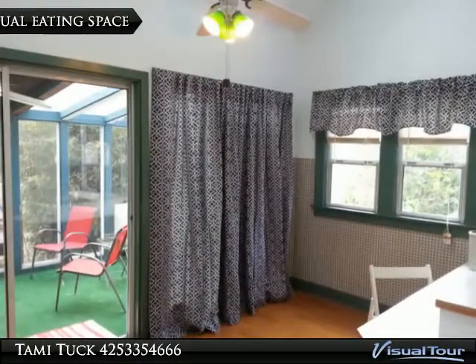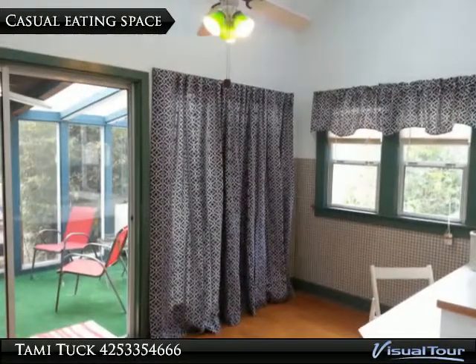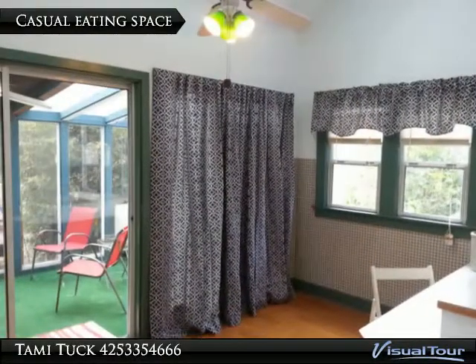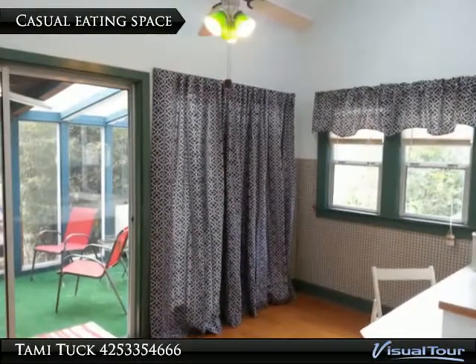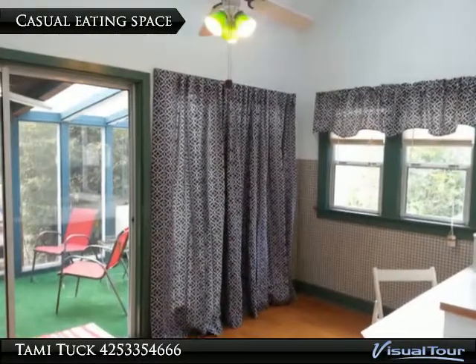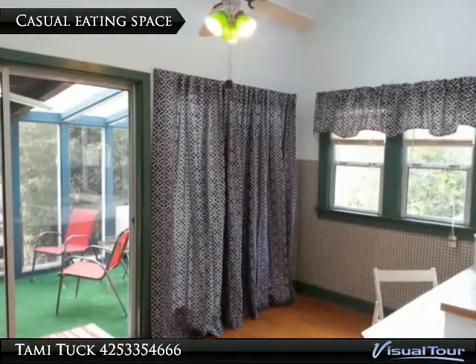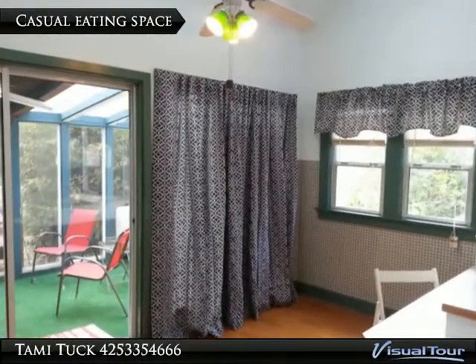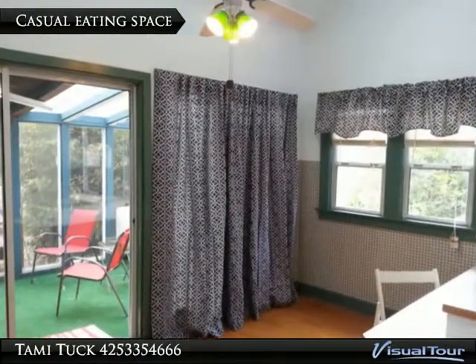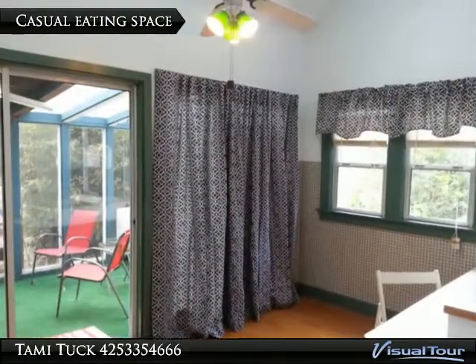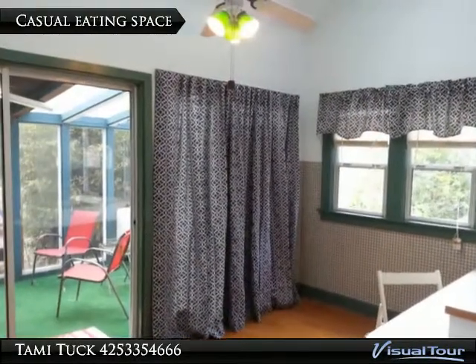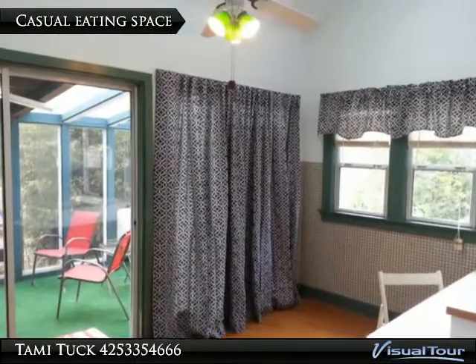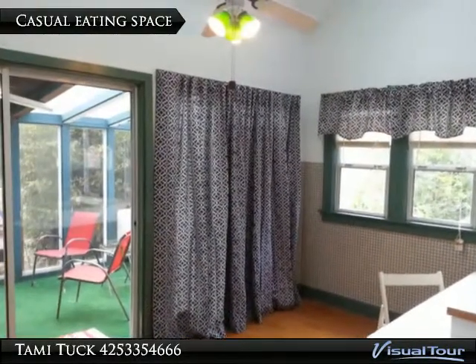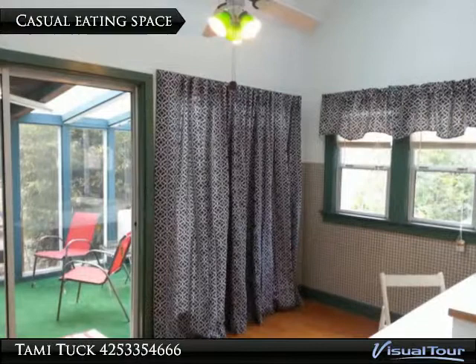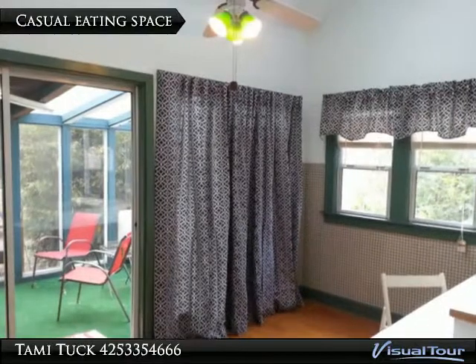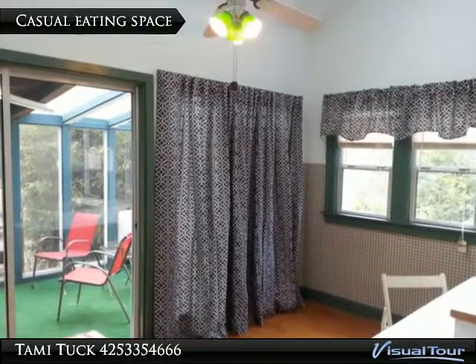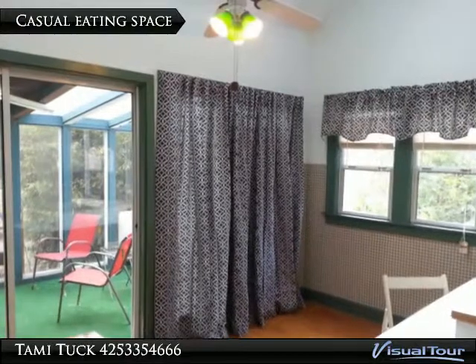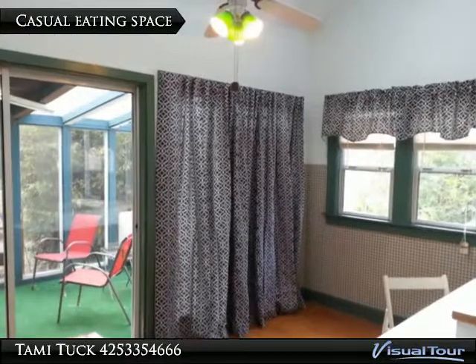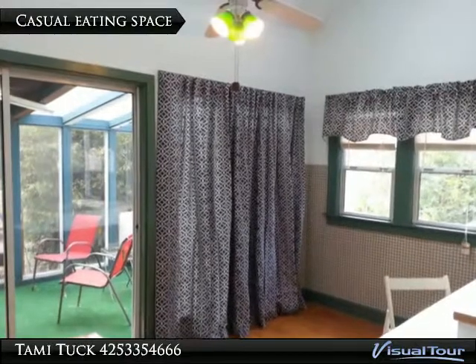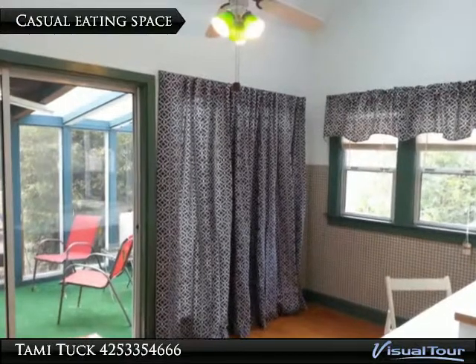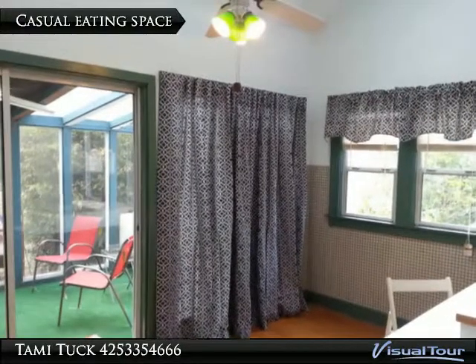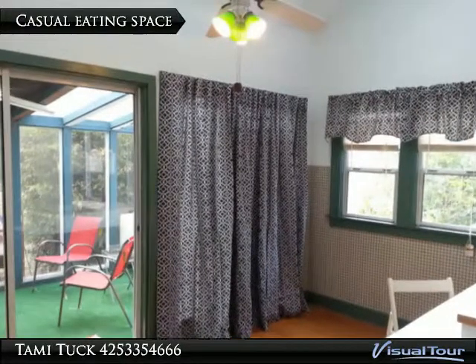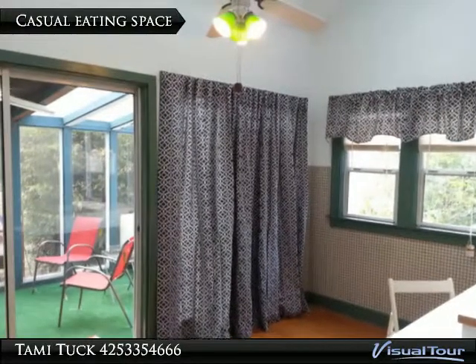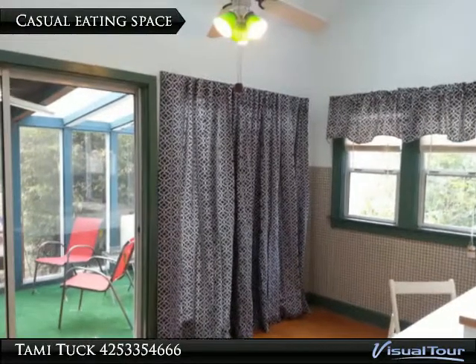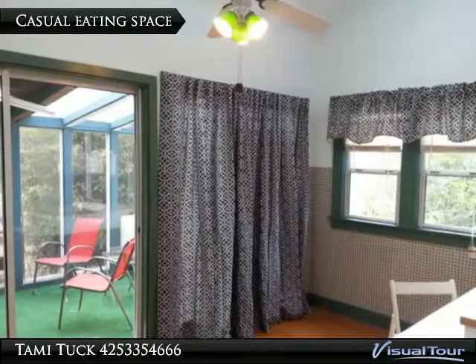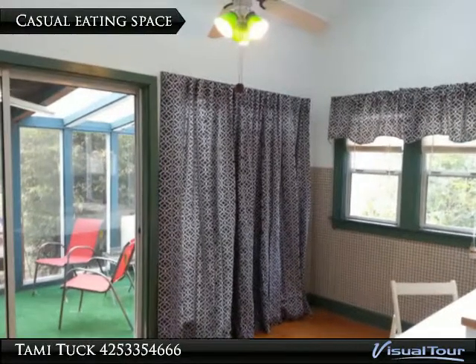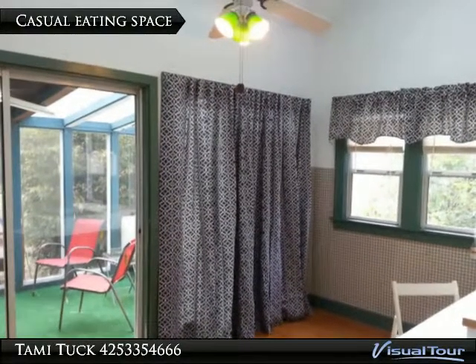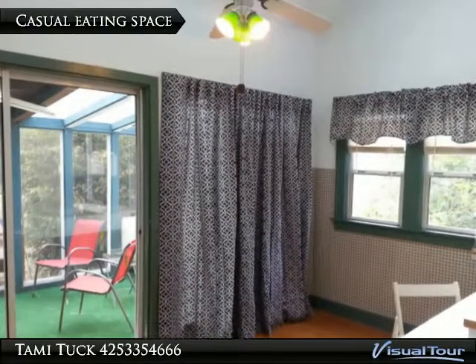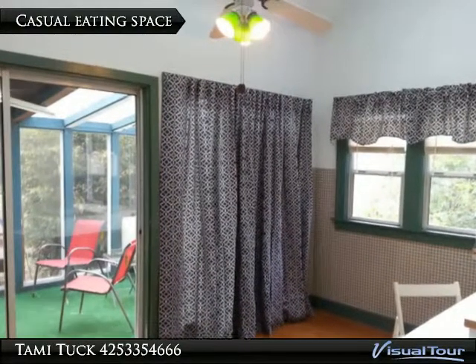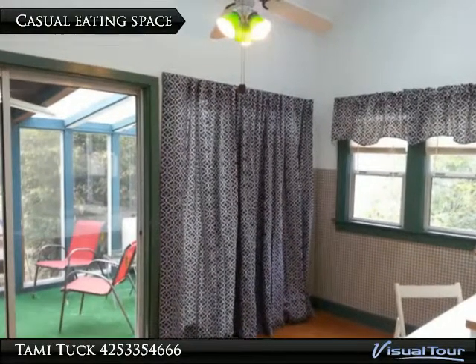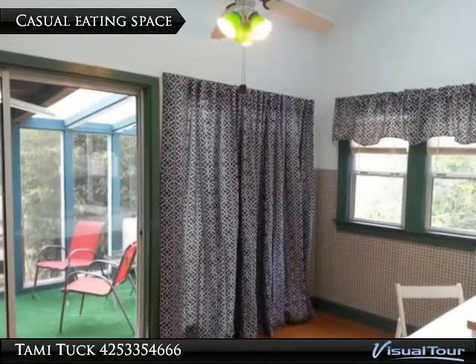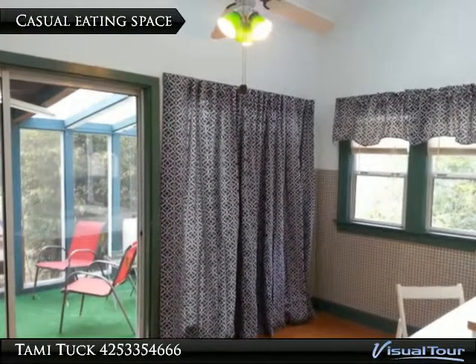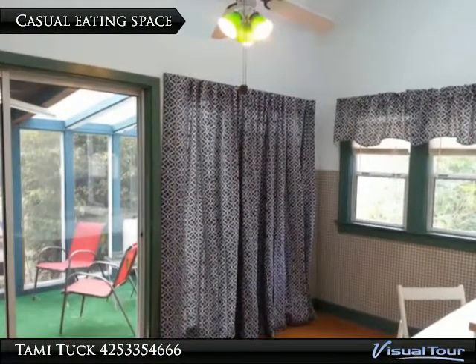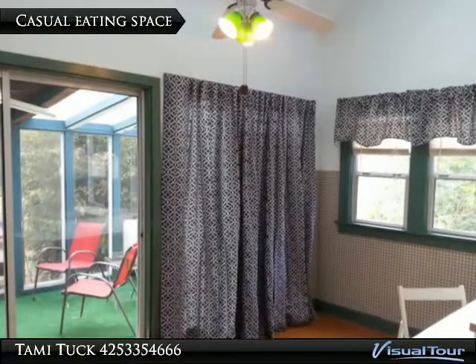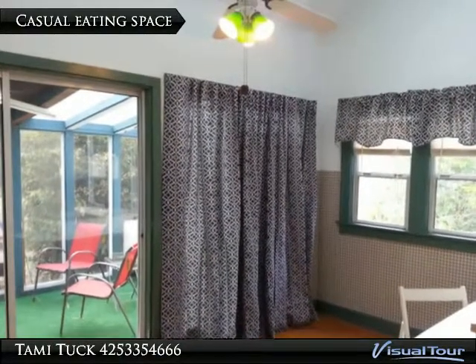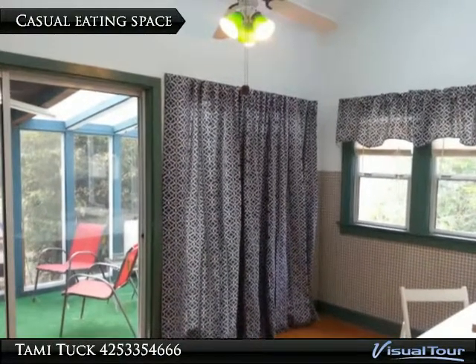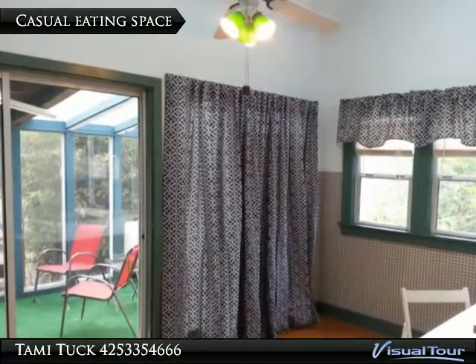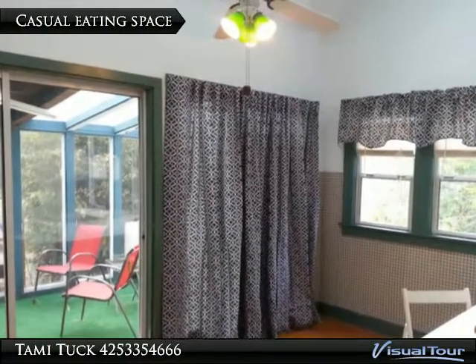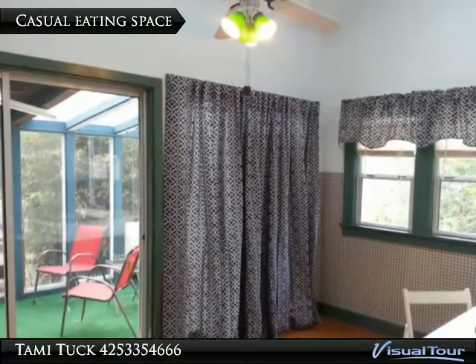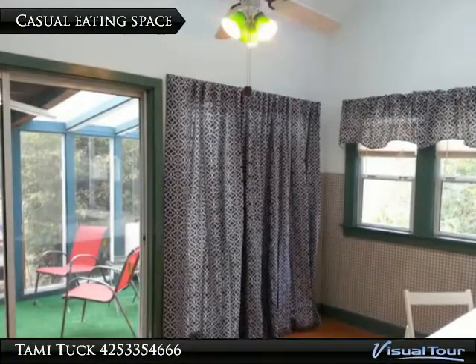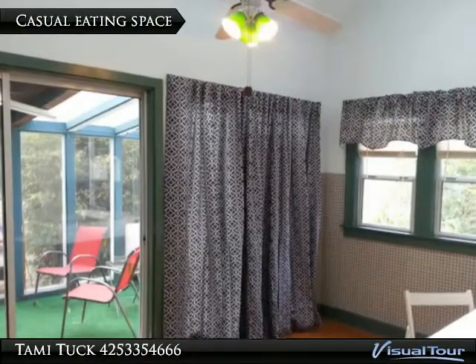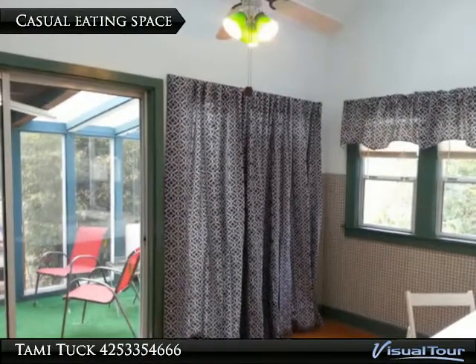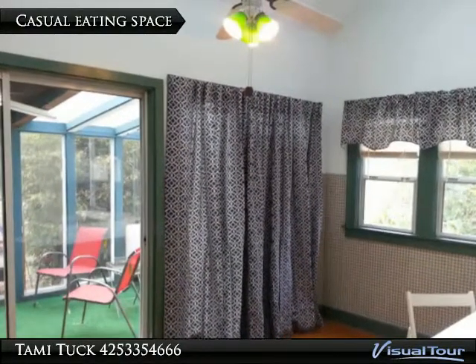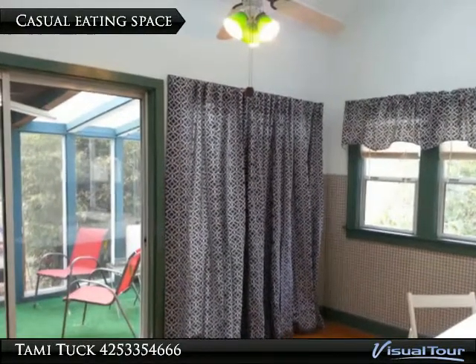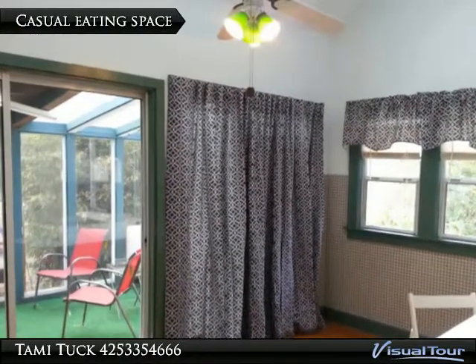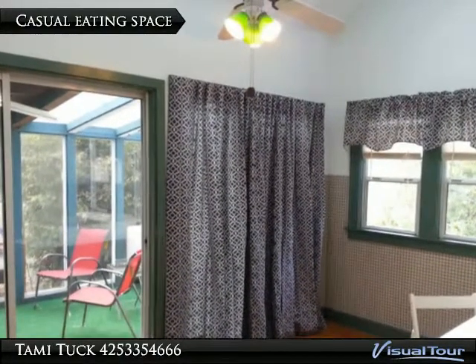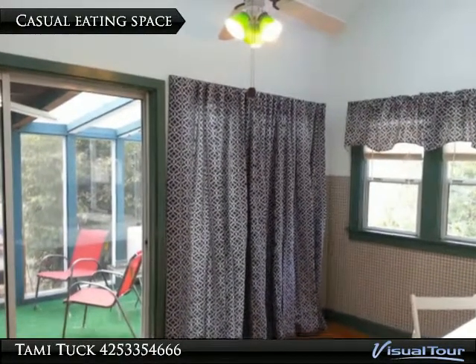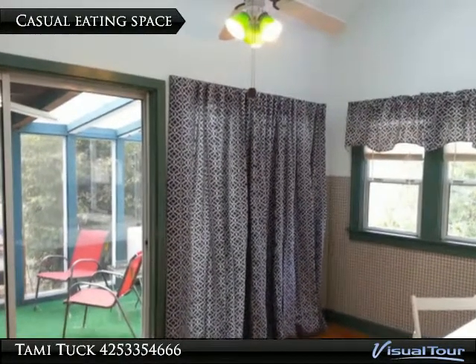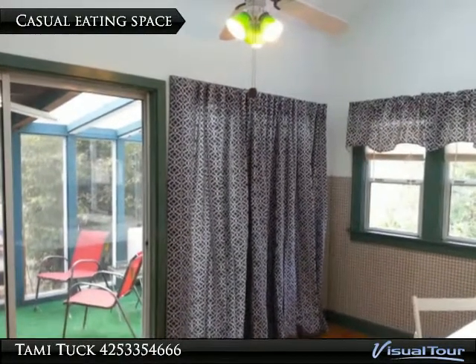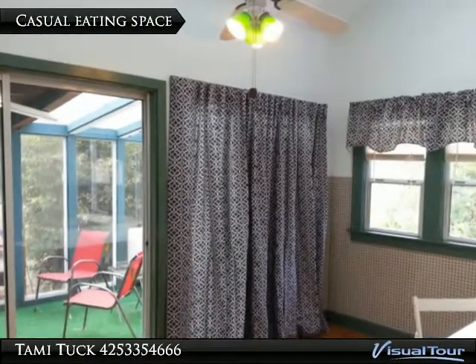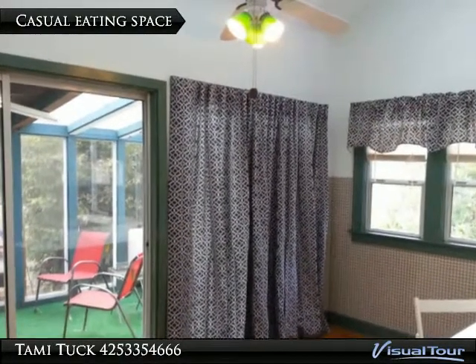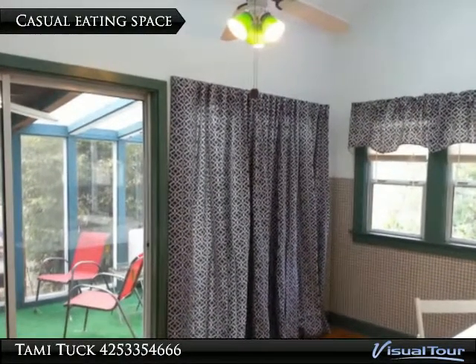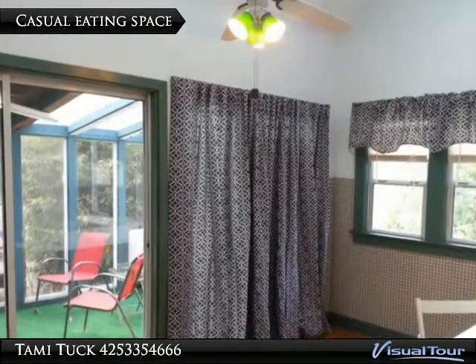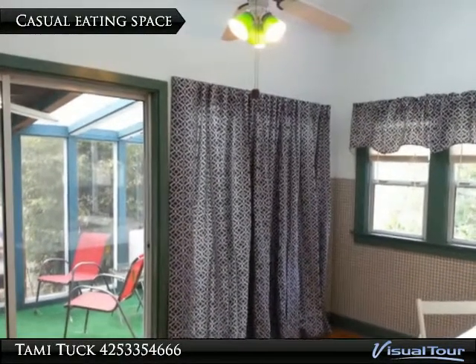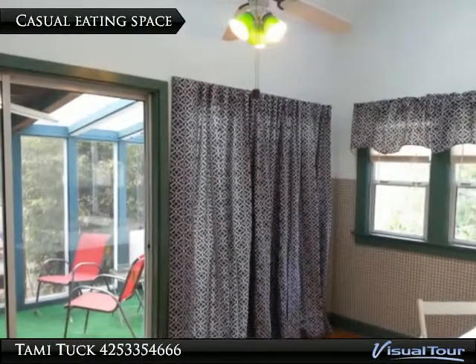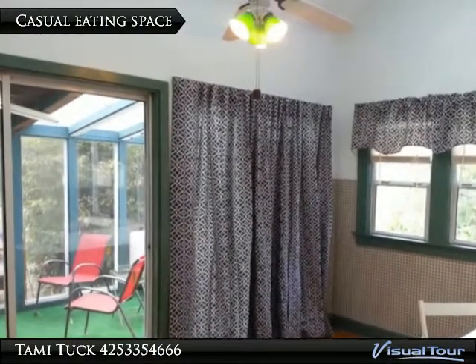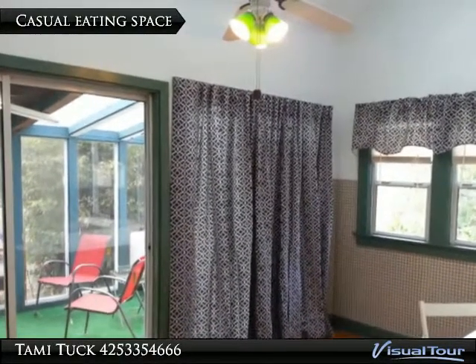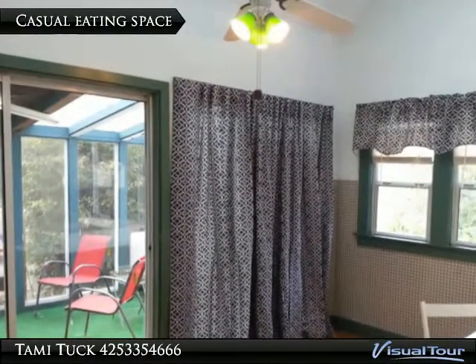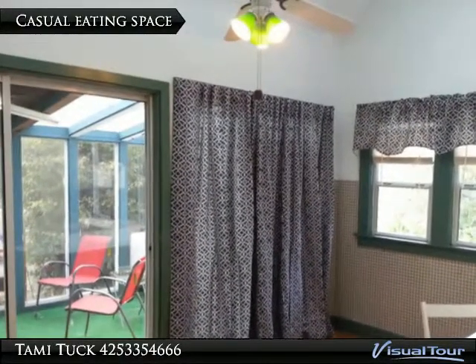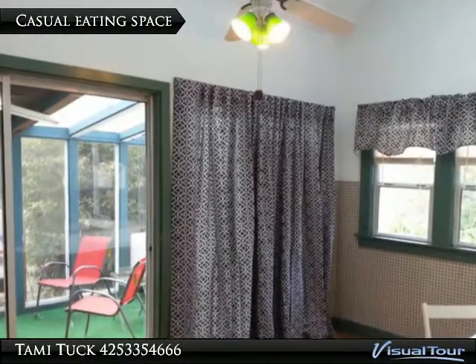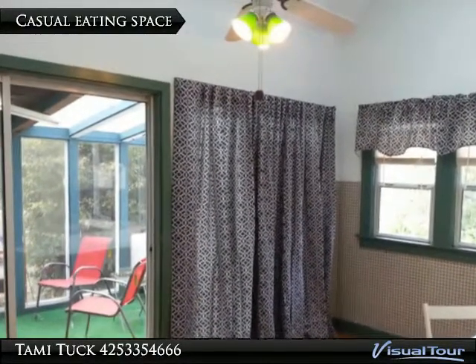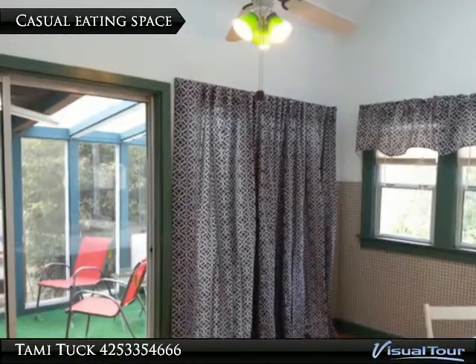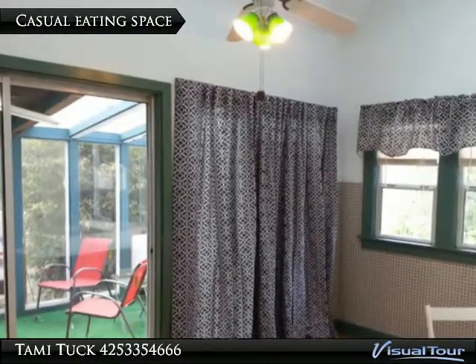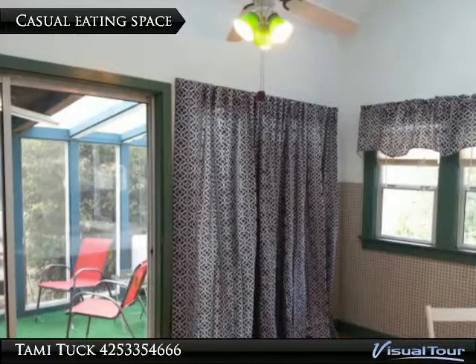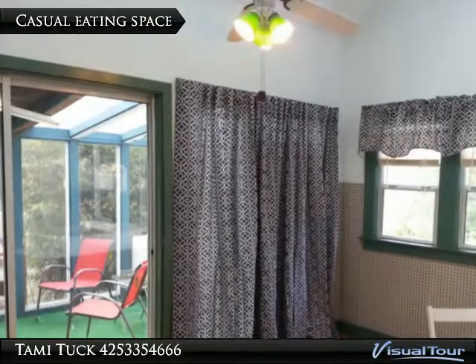In this casual eating space you have a slider to the bright and airy sunroom, which leads to the deck and backyard beyond.